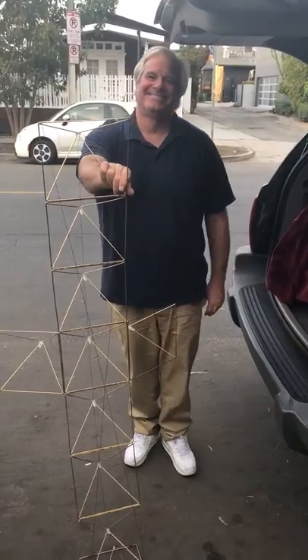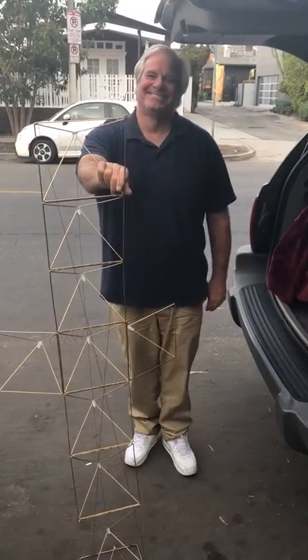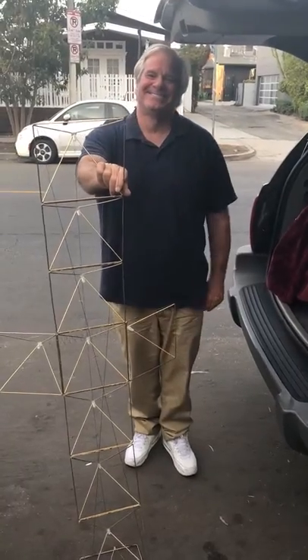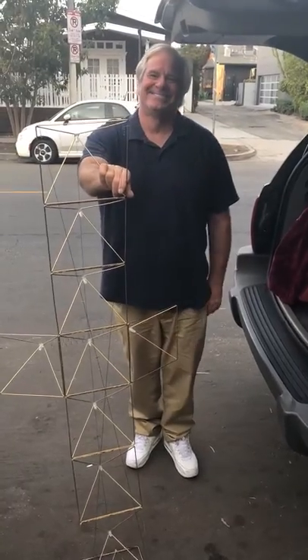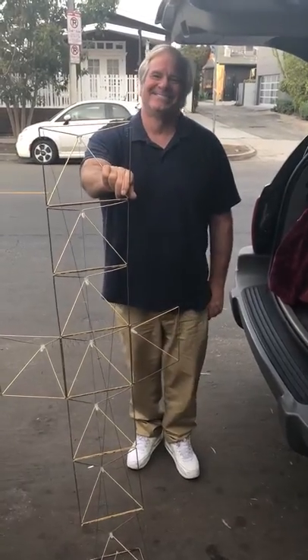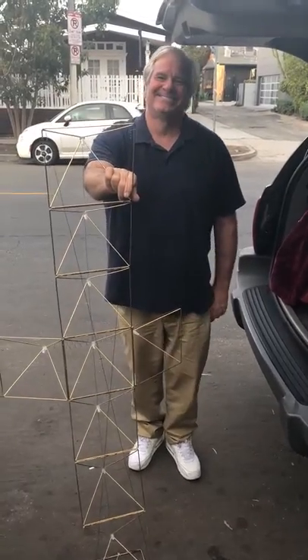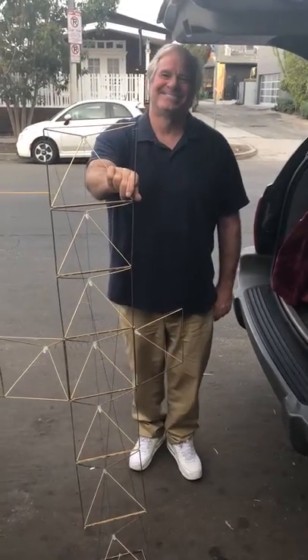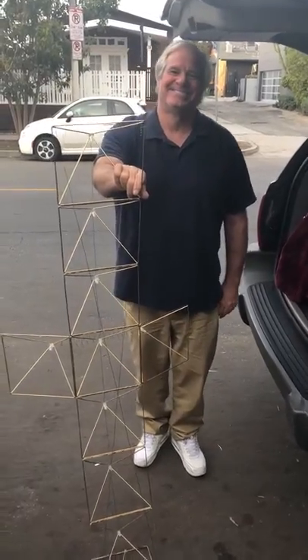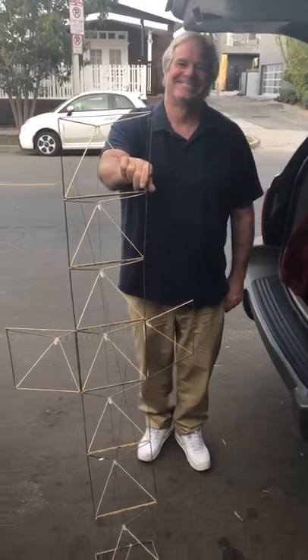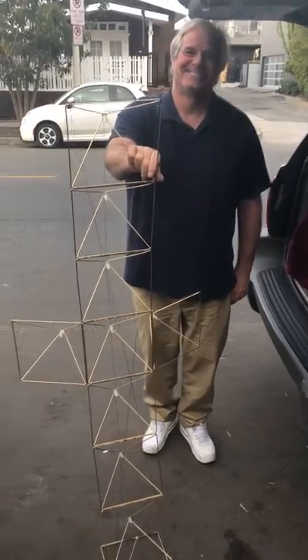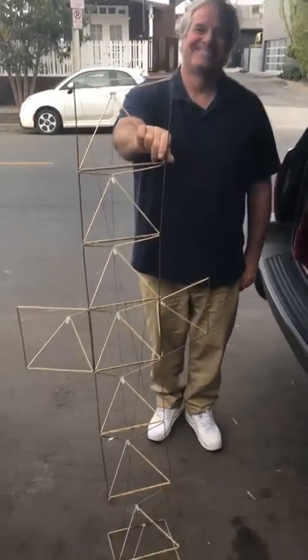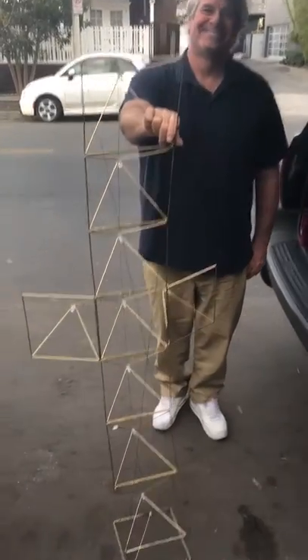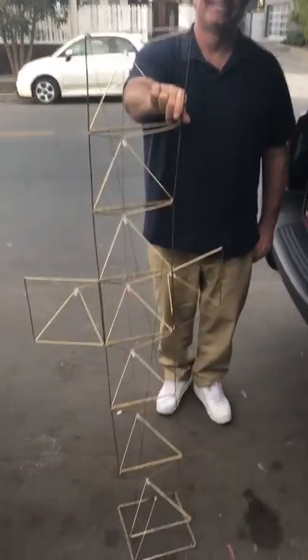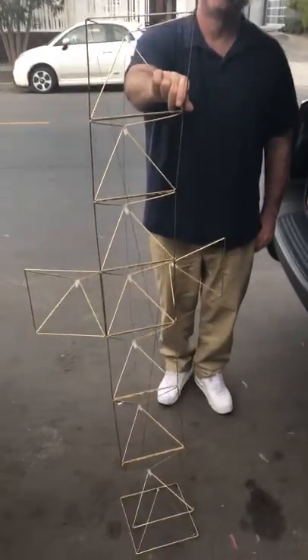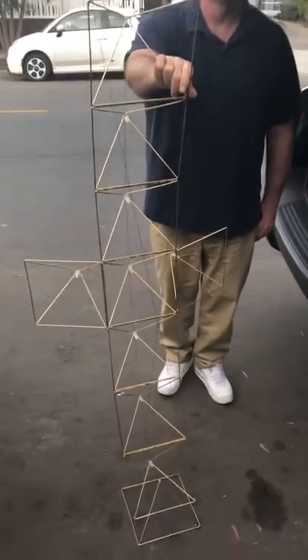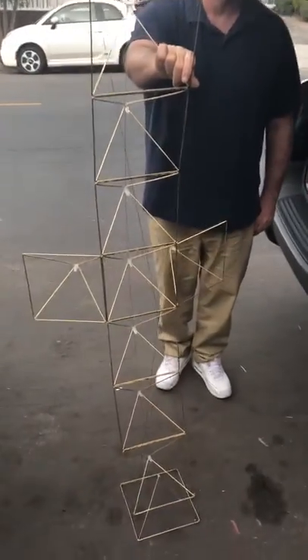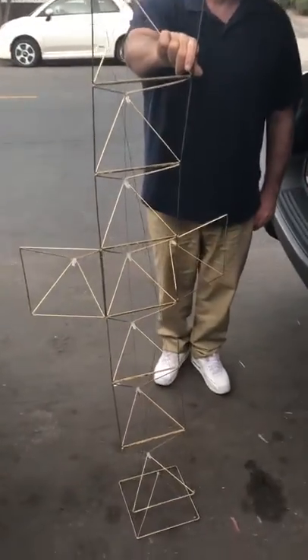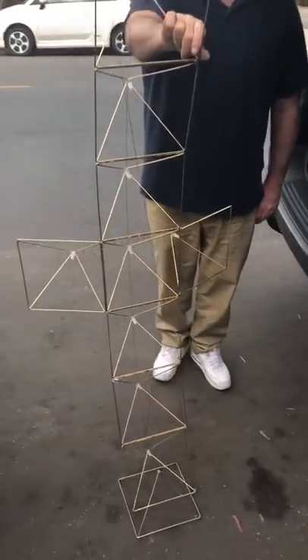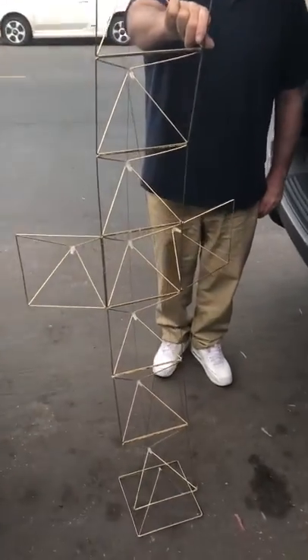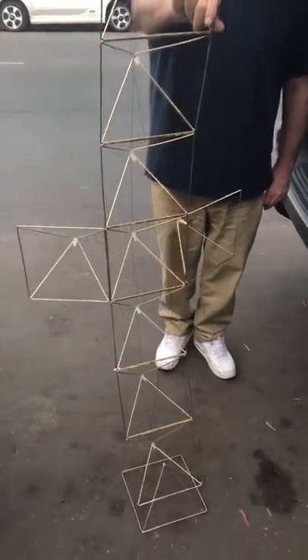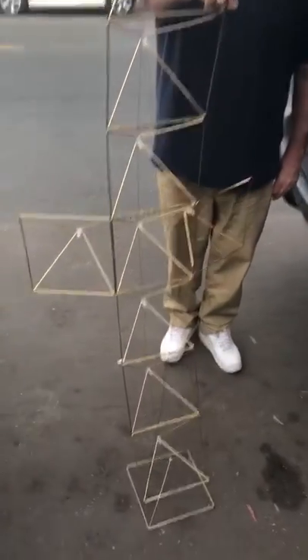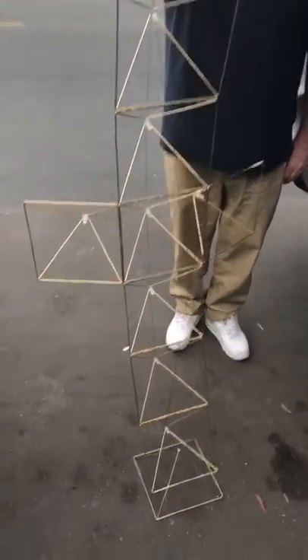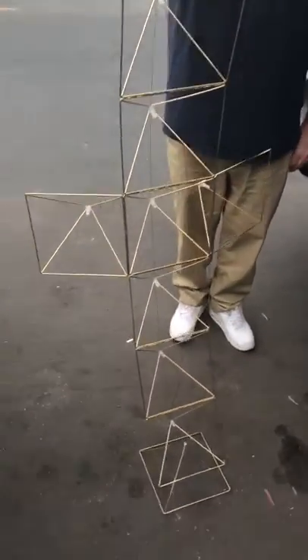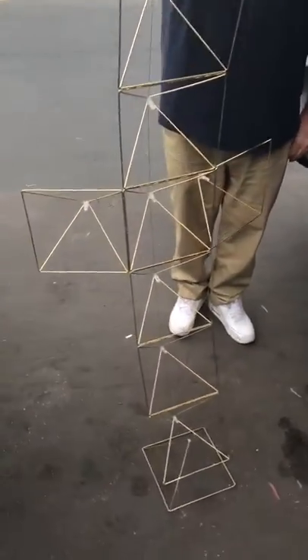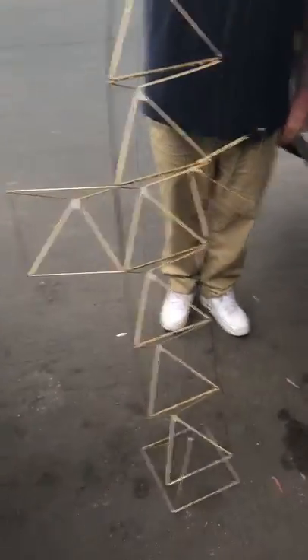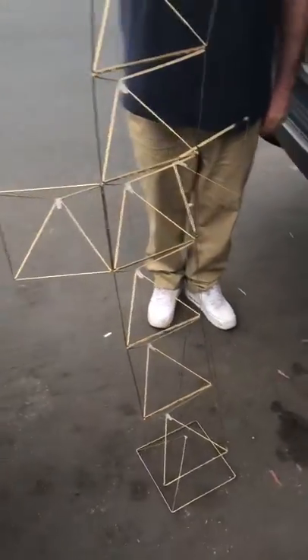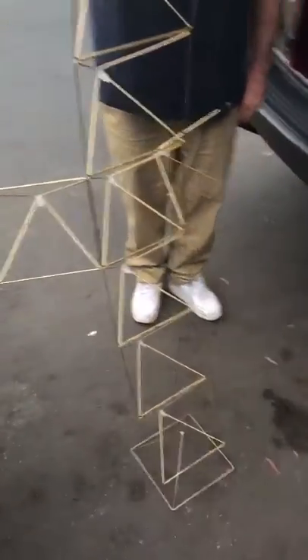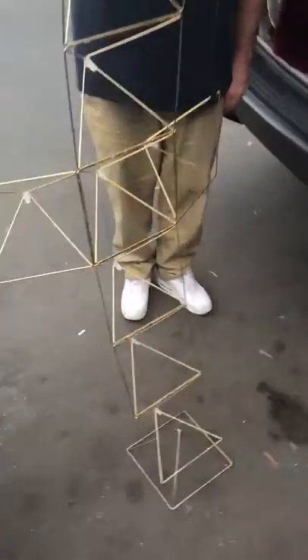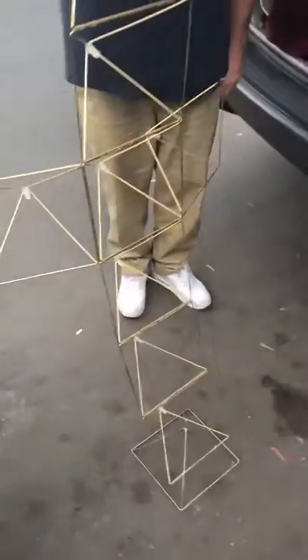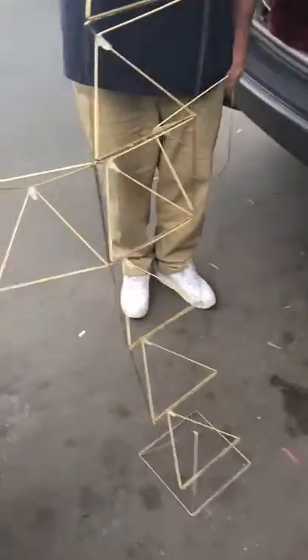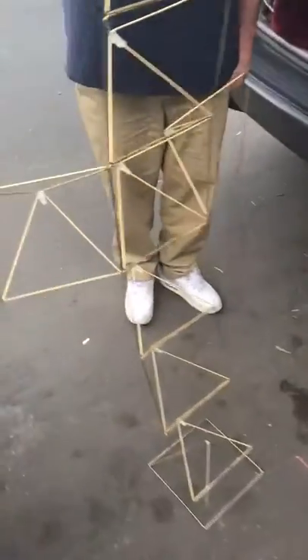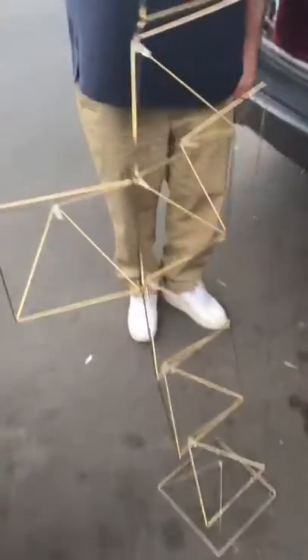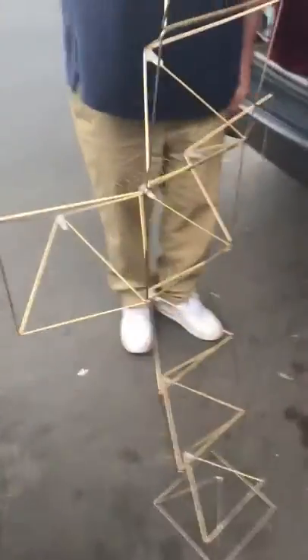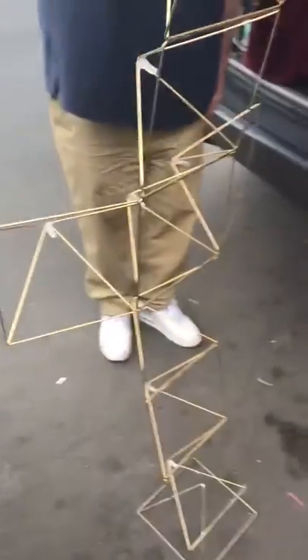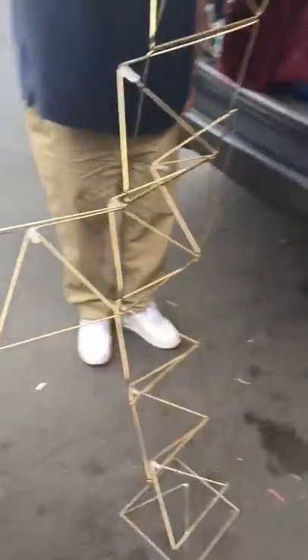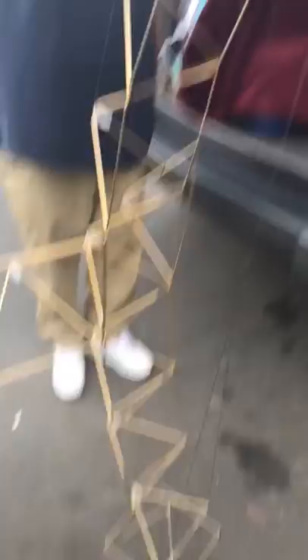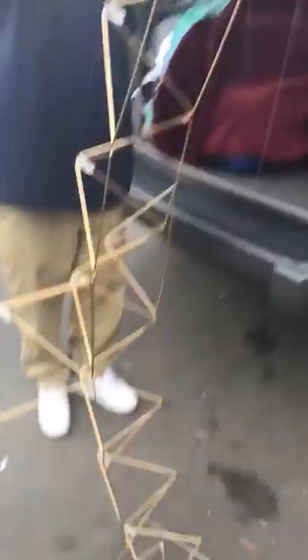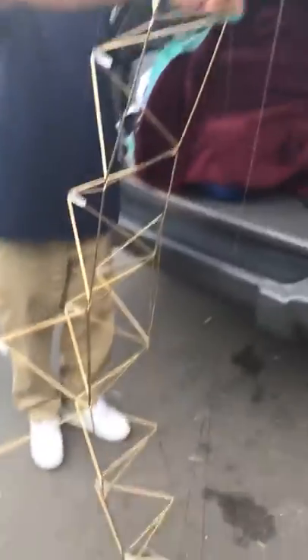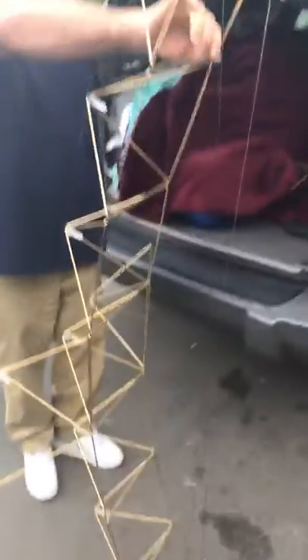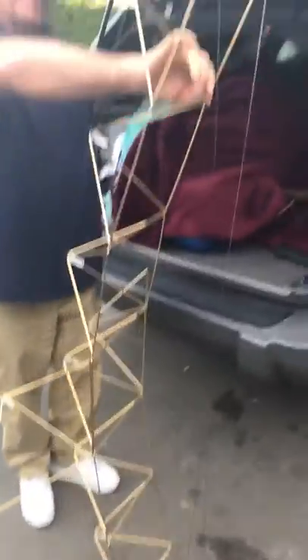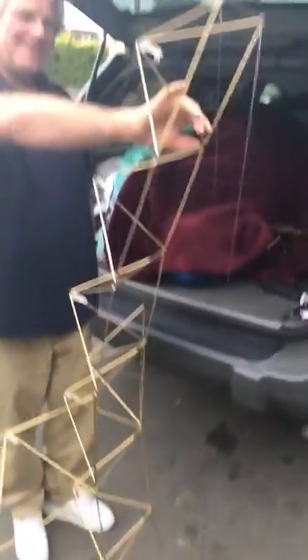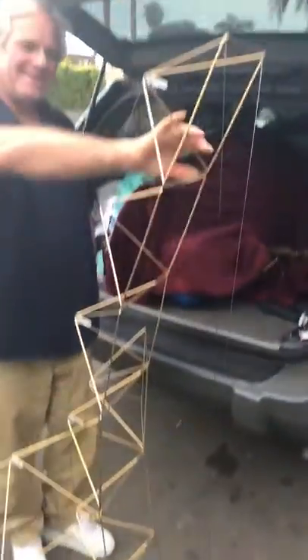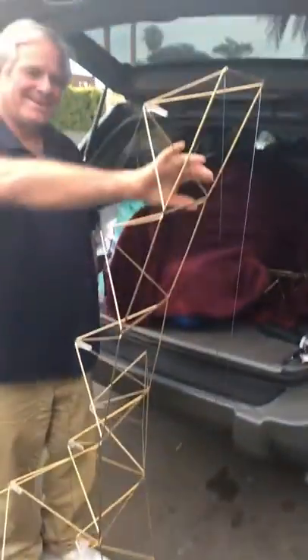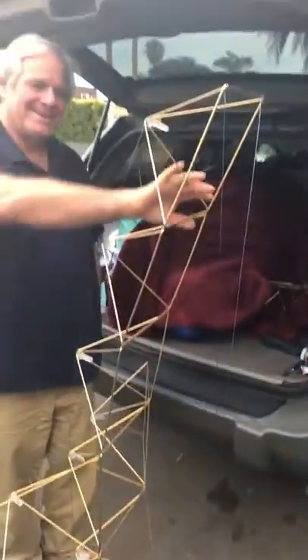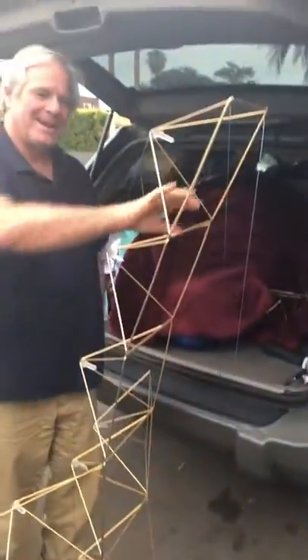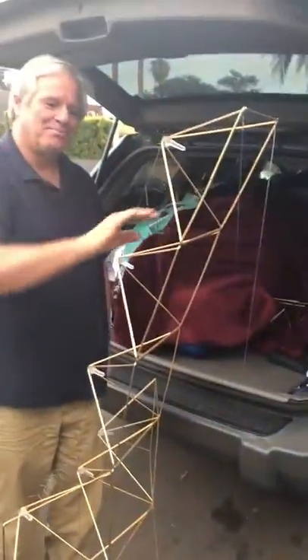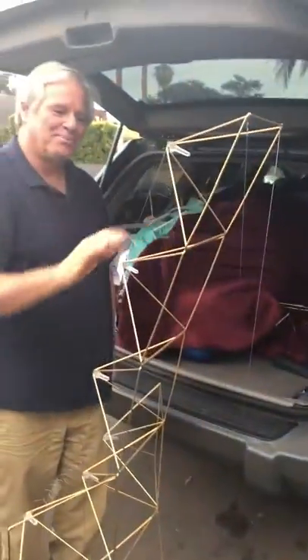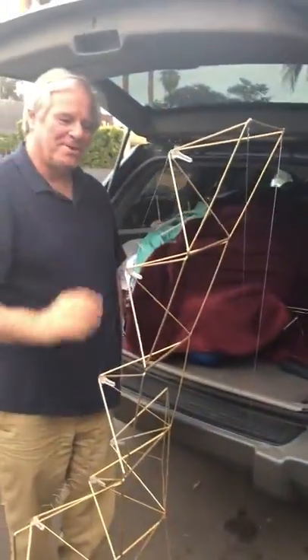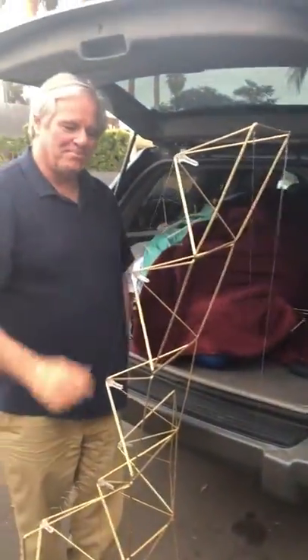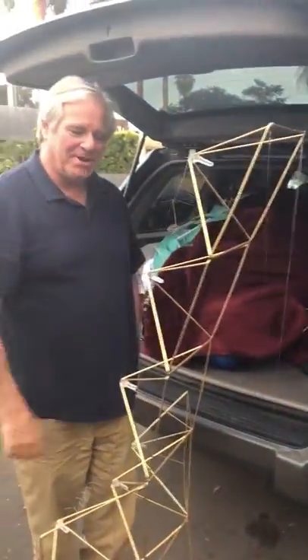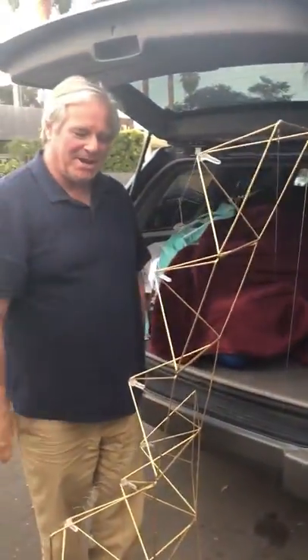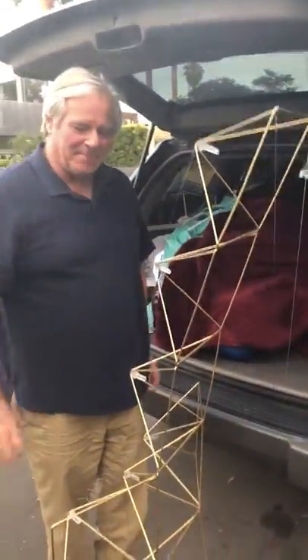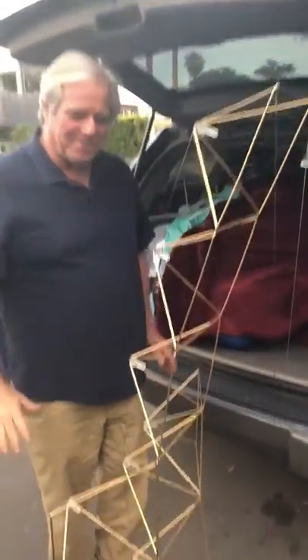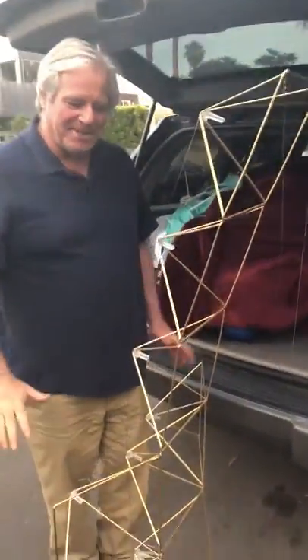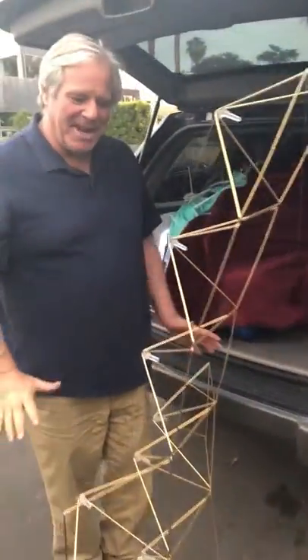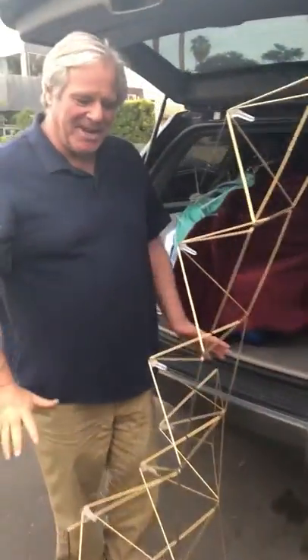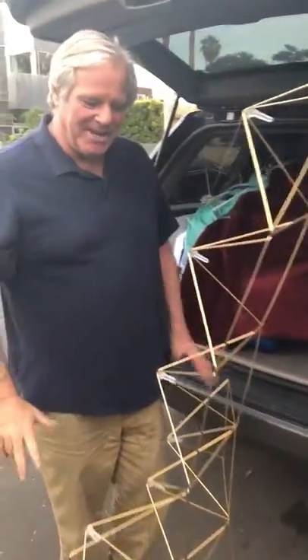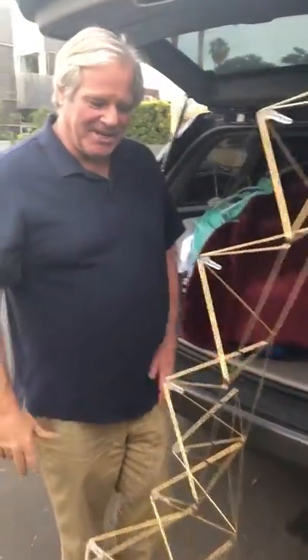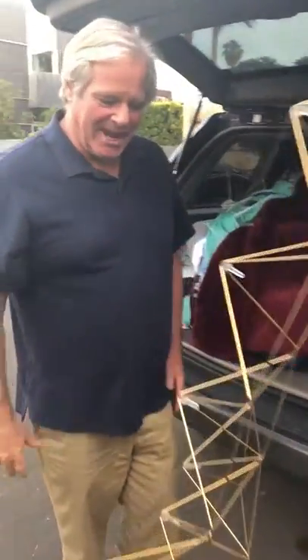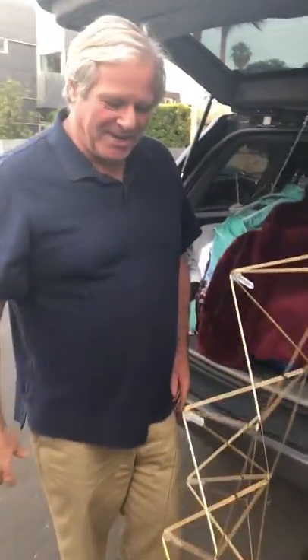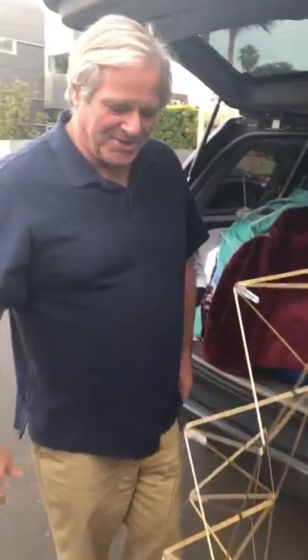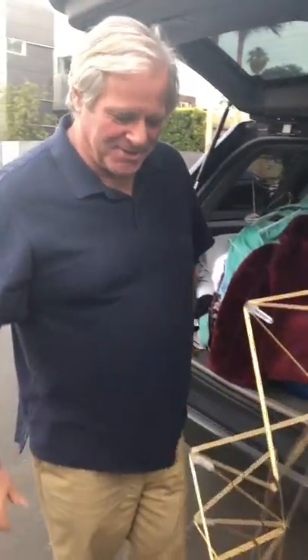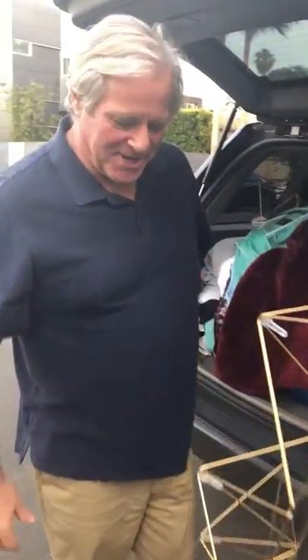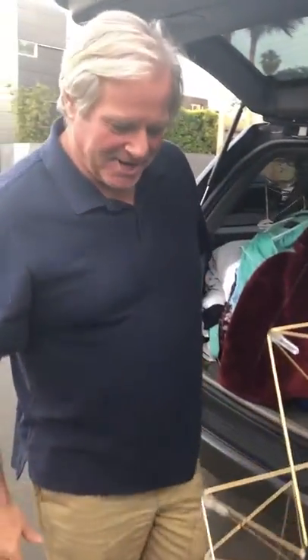My dear friend Rob Potter just arrived from Mount Shasta, California, and he's bringing some stuff — a Pleiadian light design.